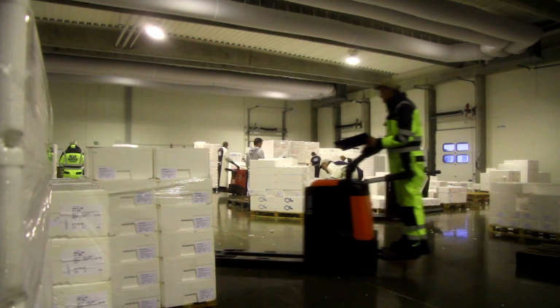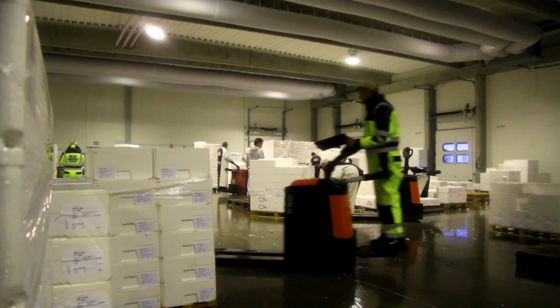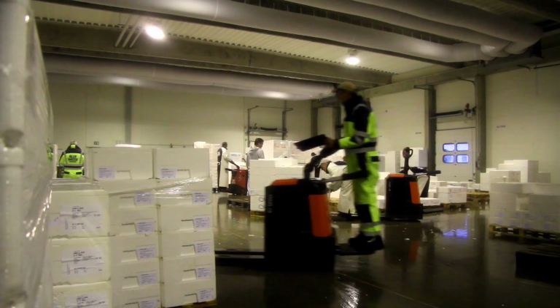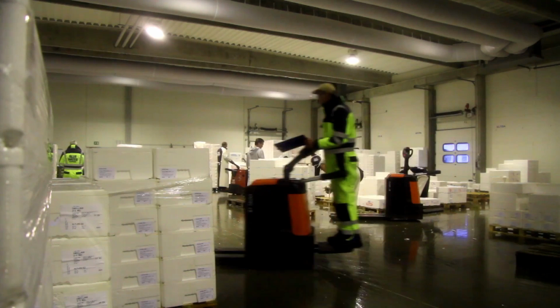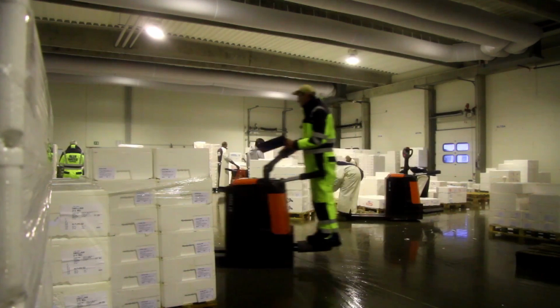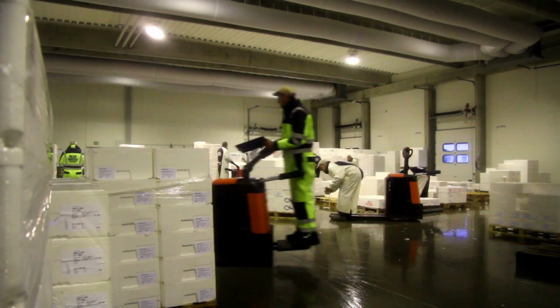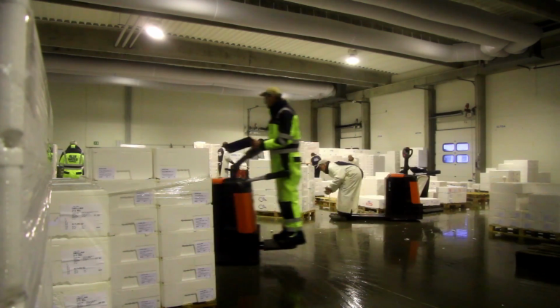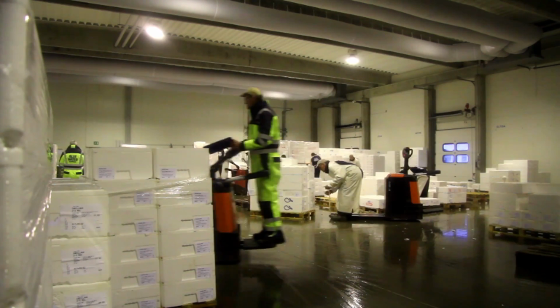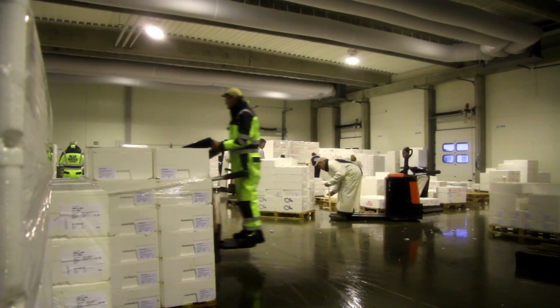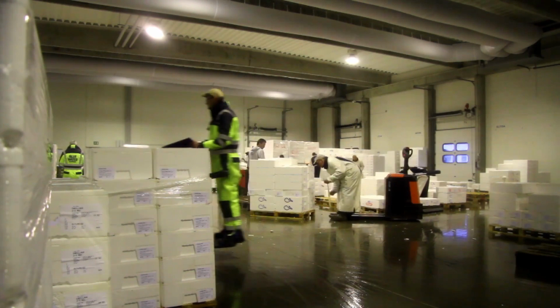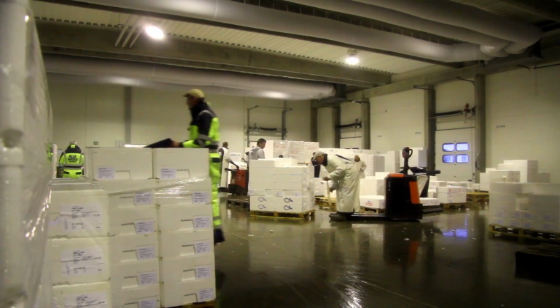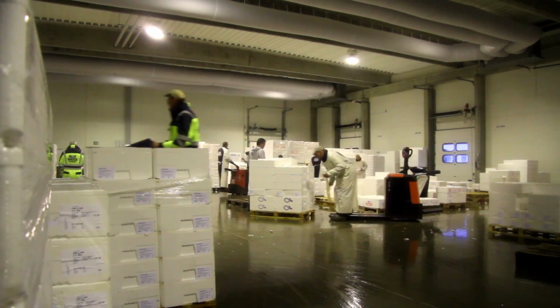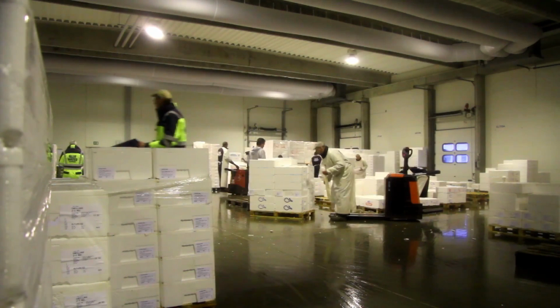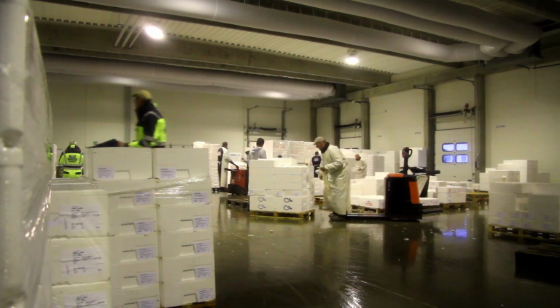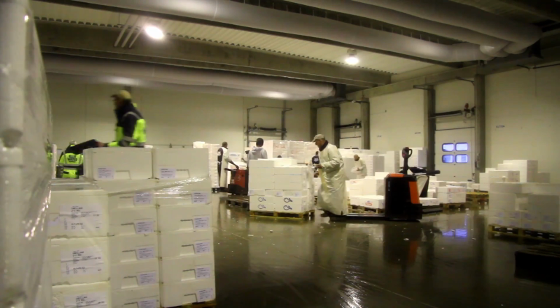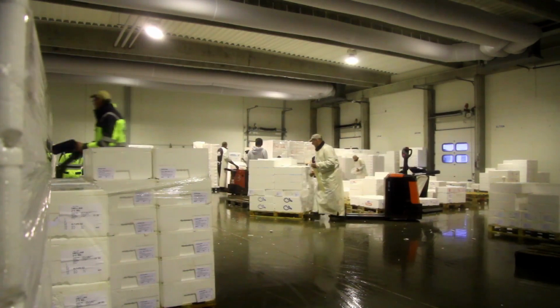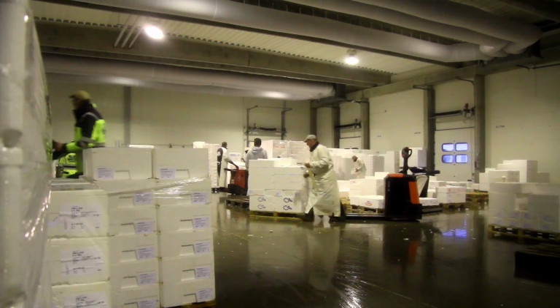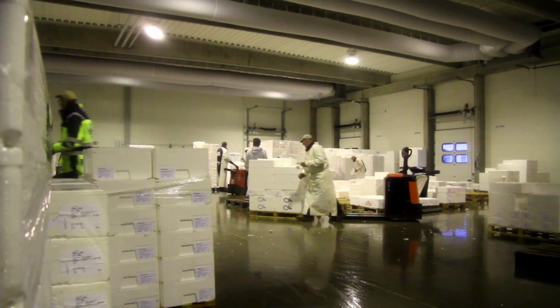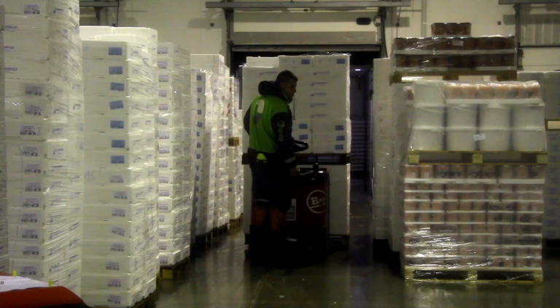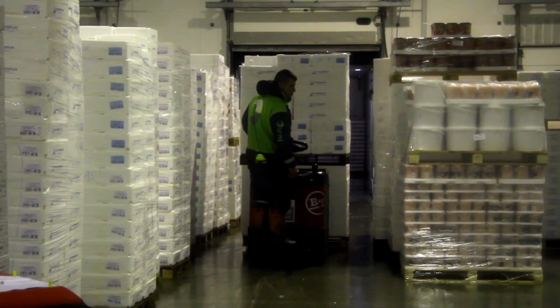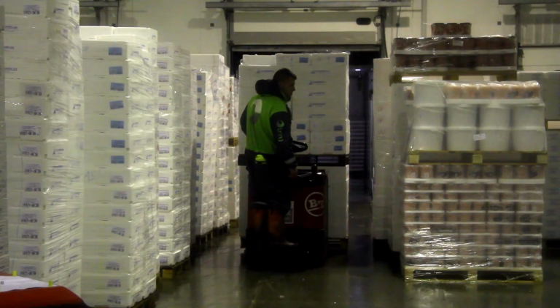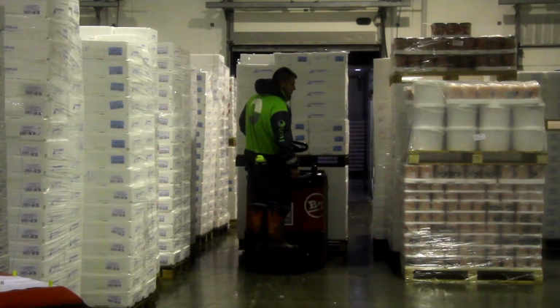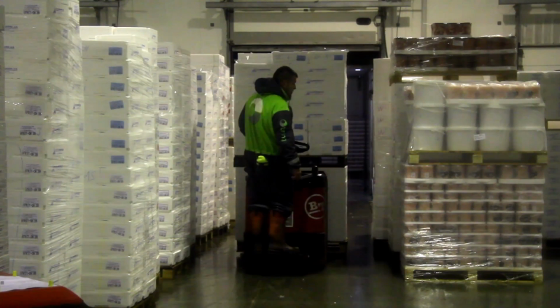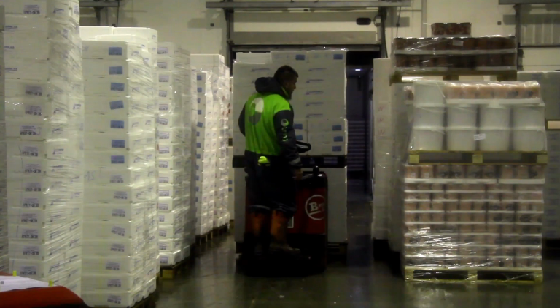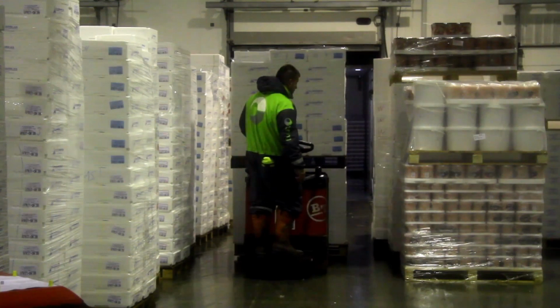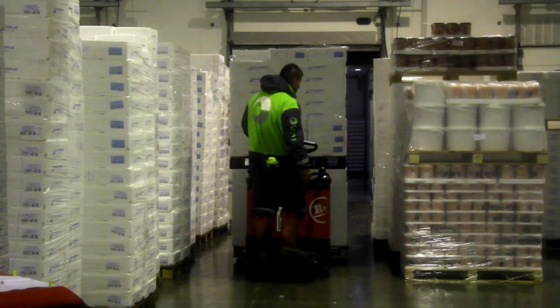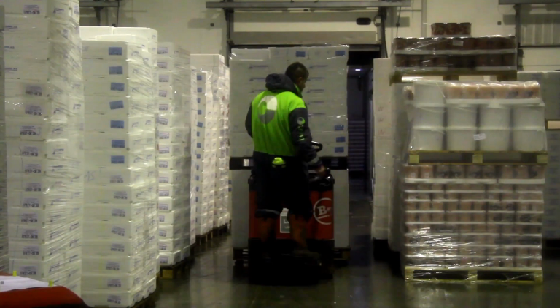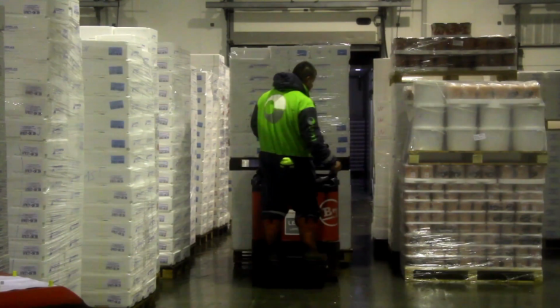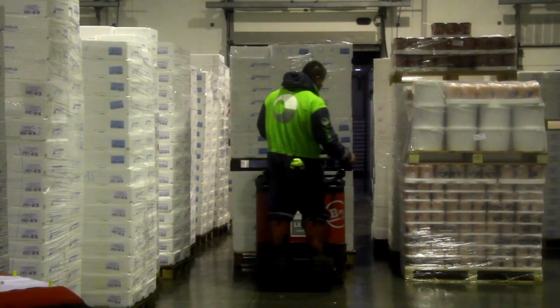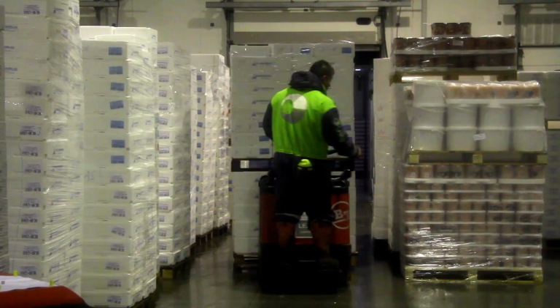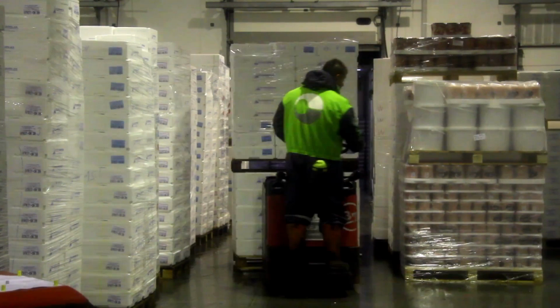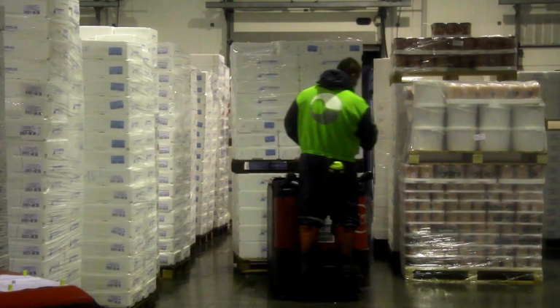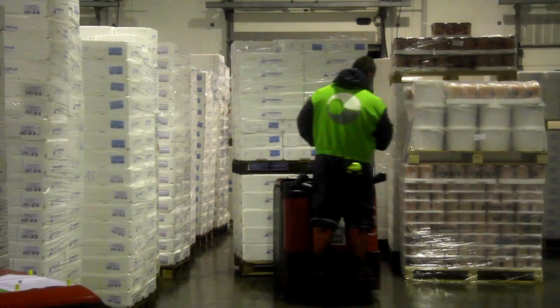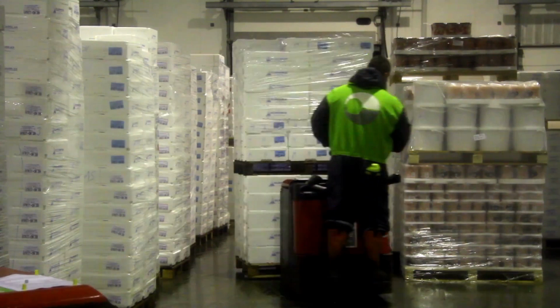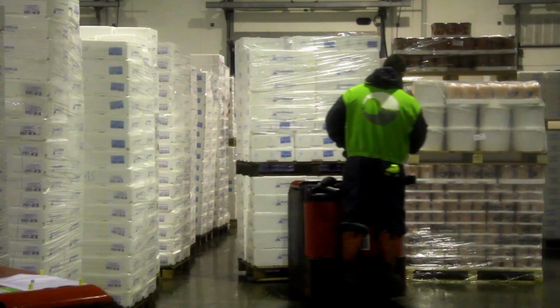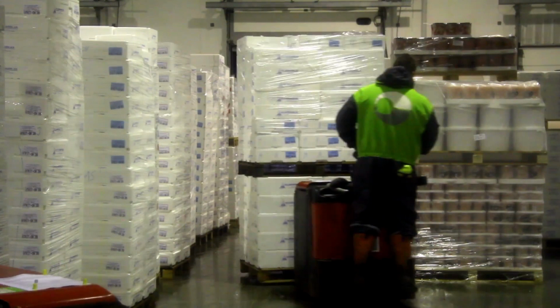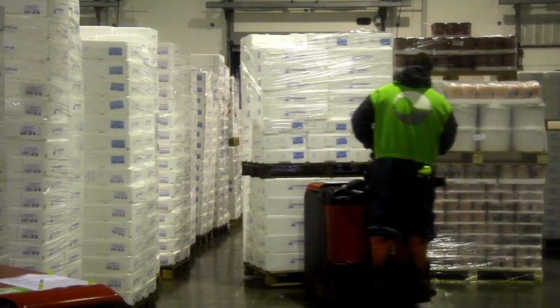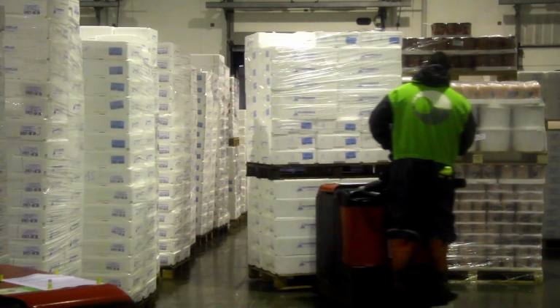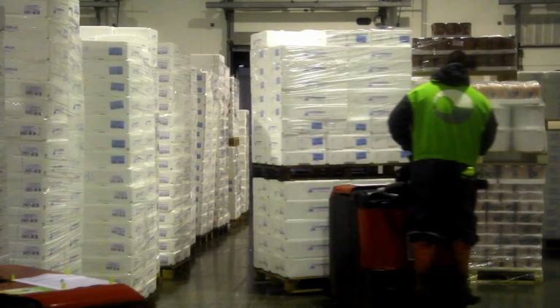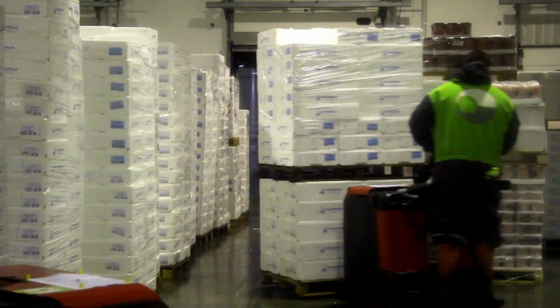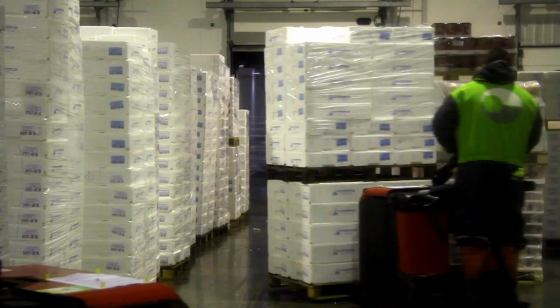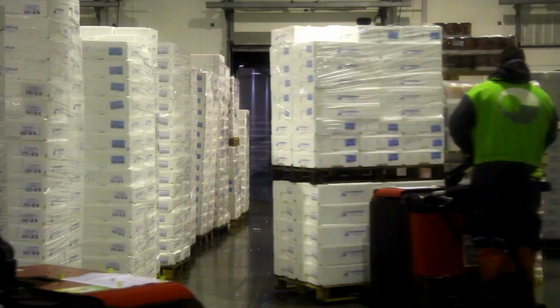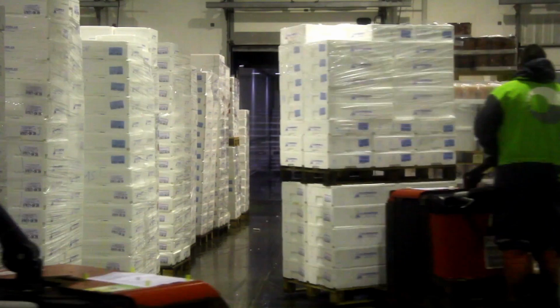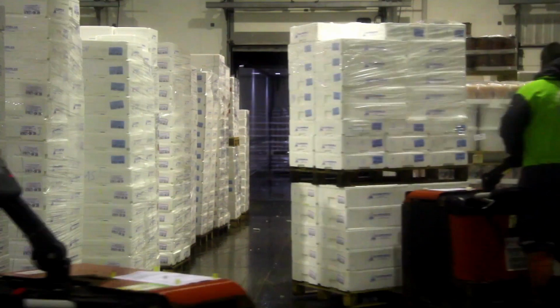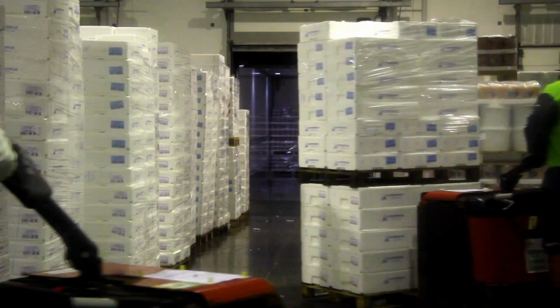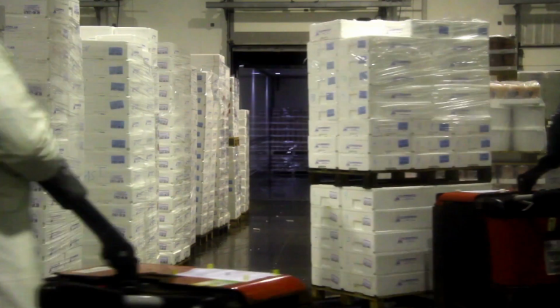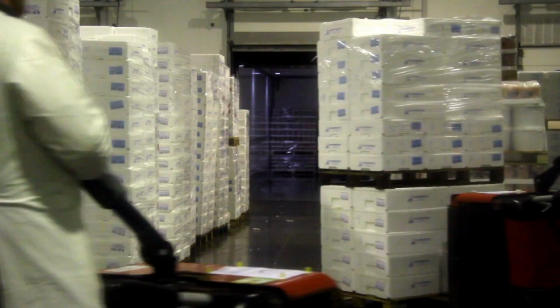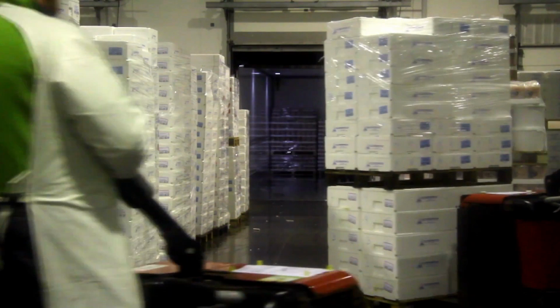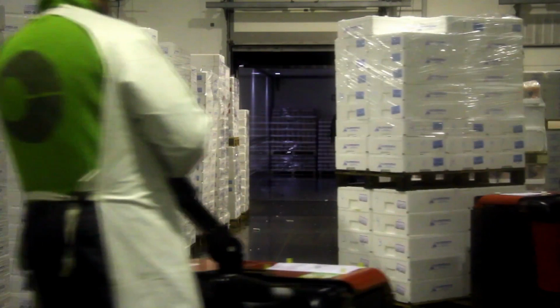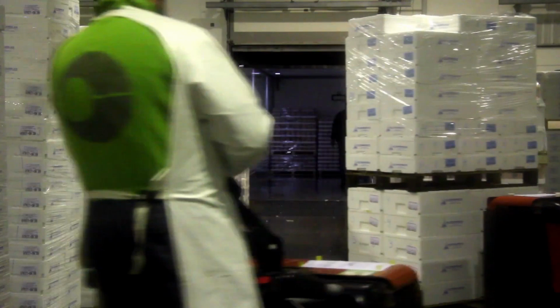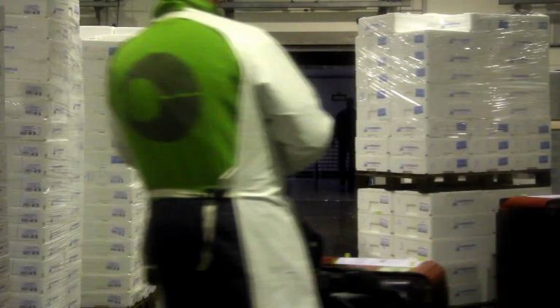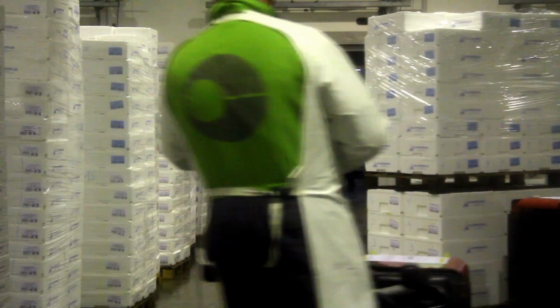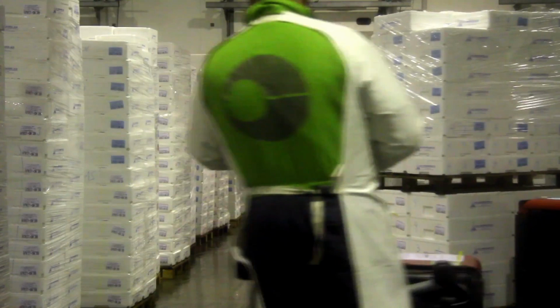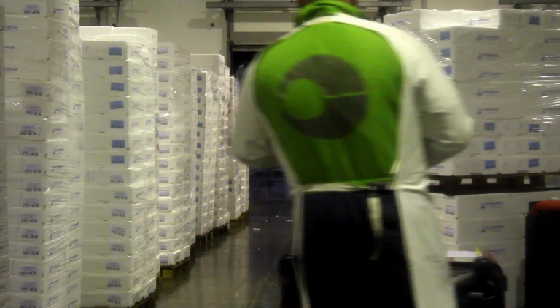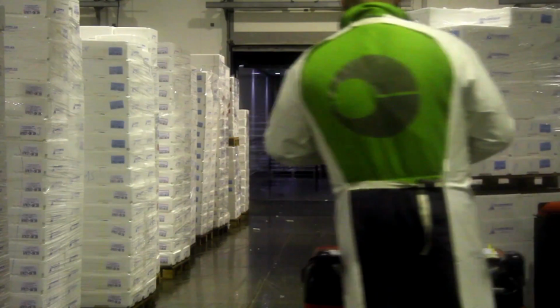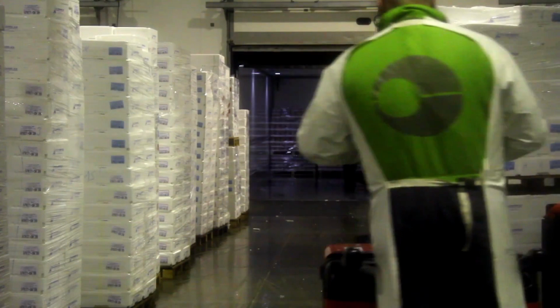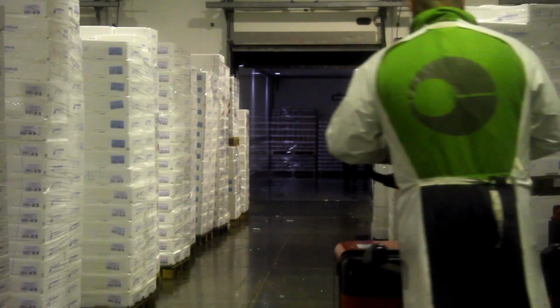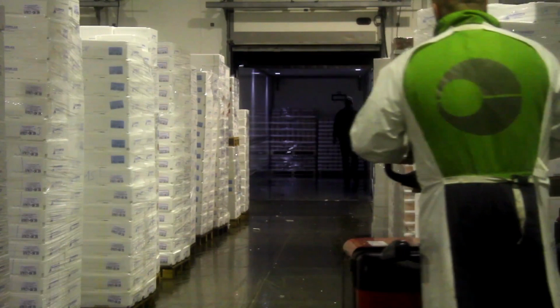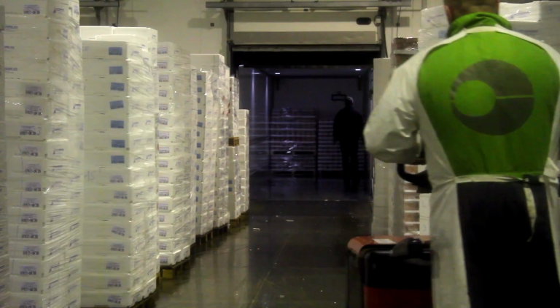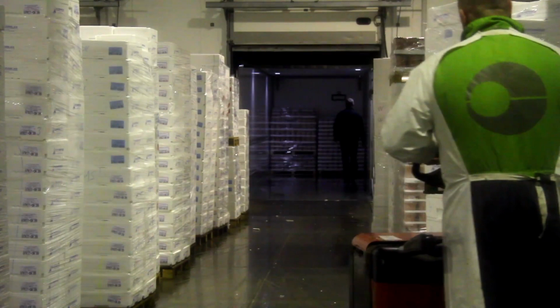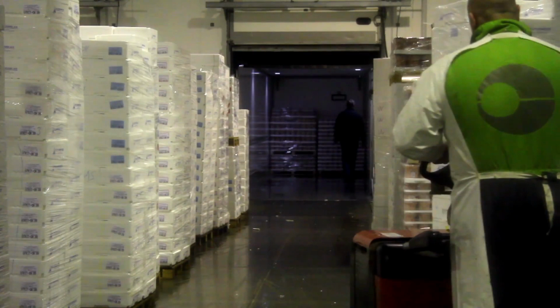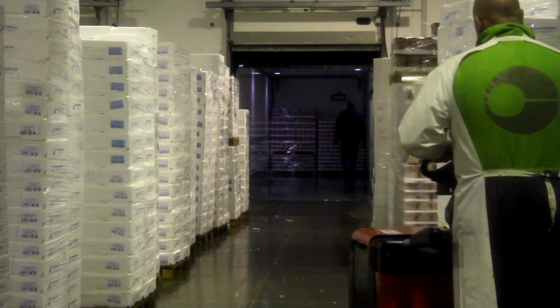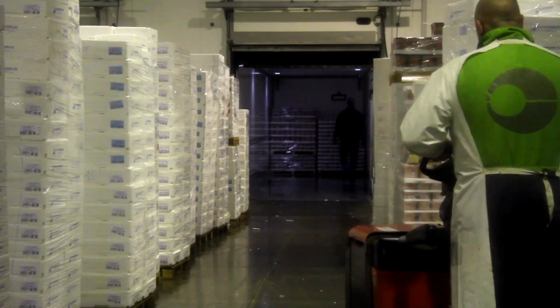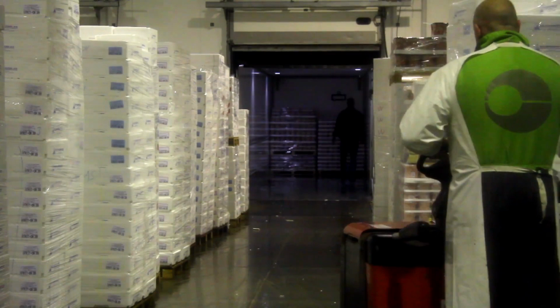After this, the boxes are marked and distributed onto the lorry units that are to transport the fresh fish to consumers in Europe.